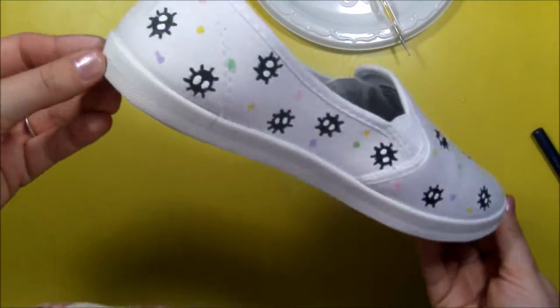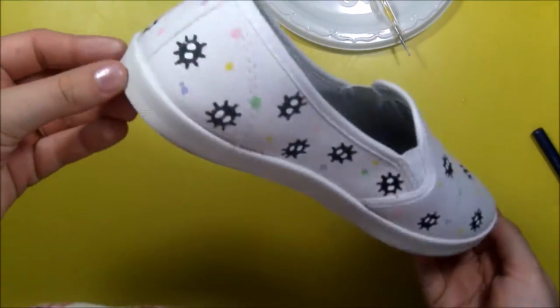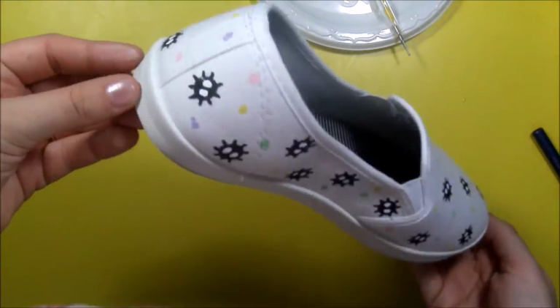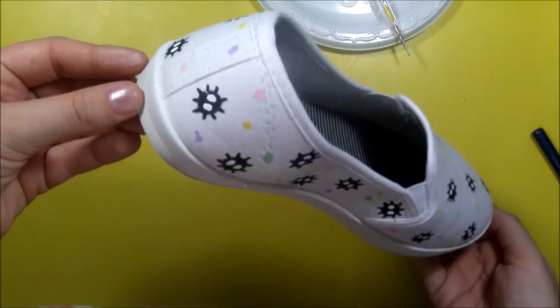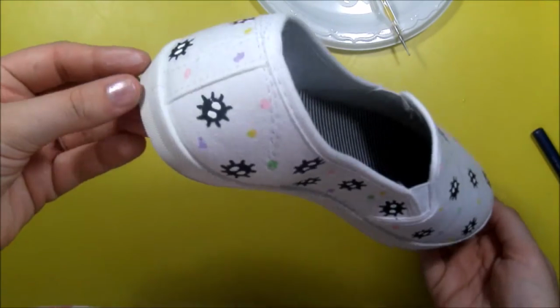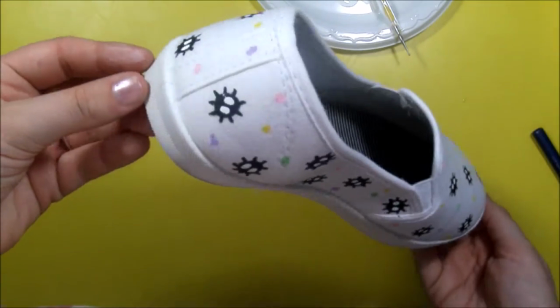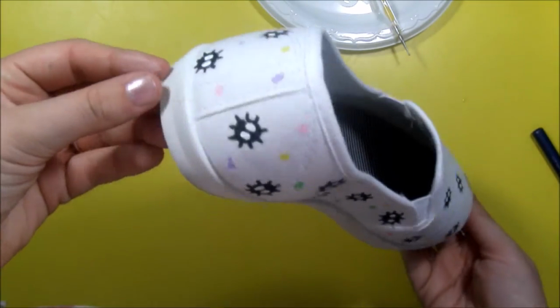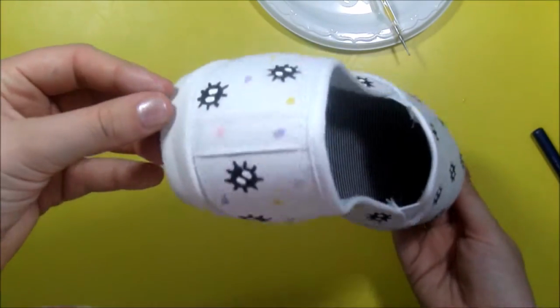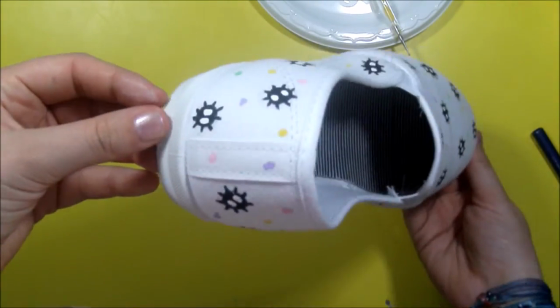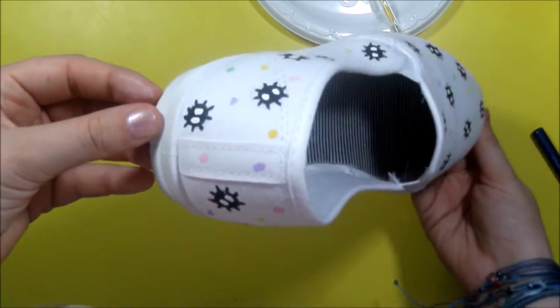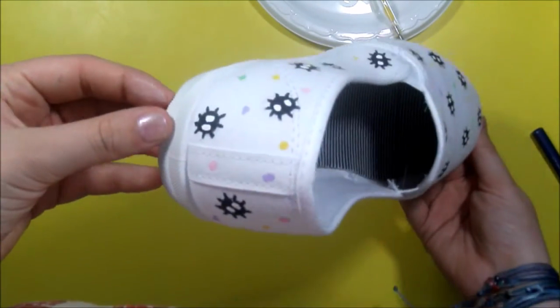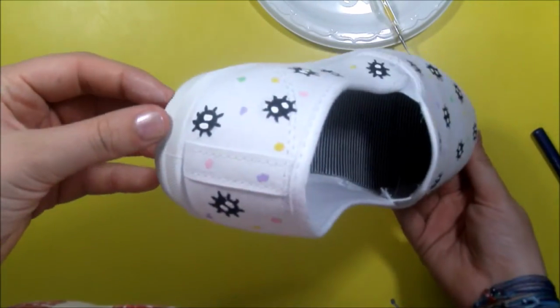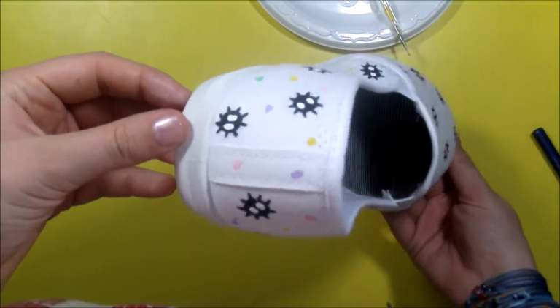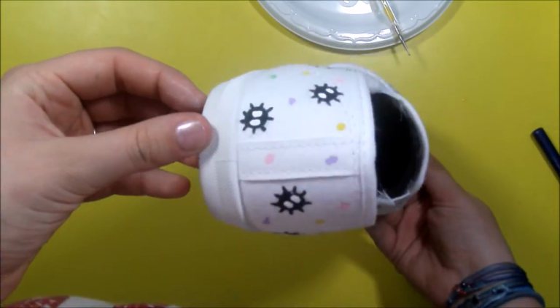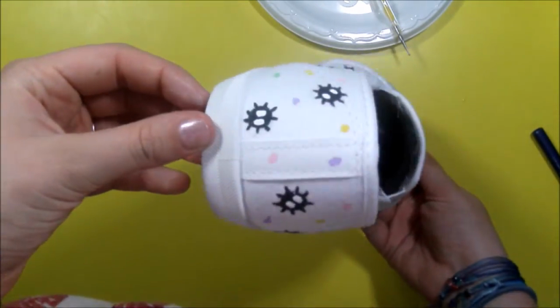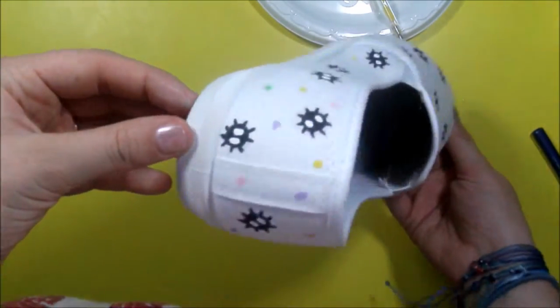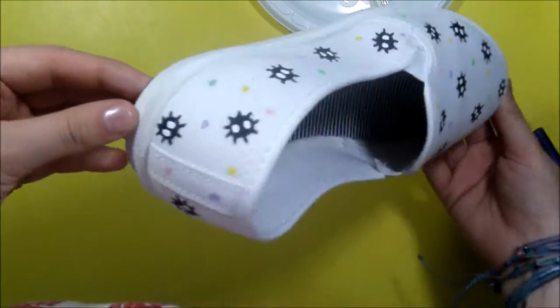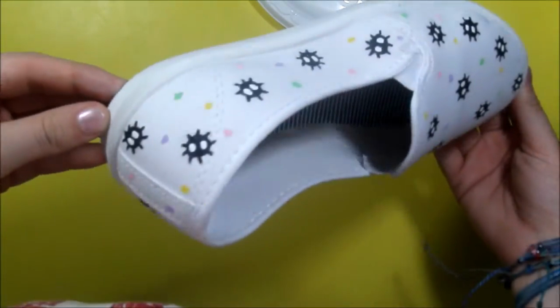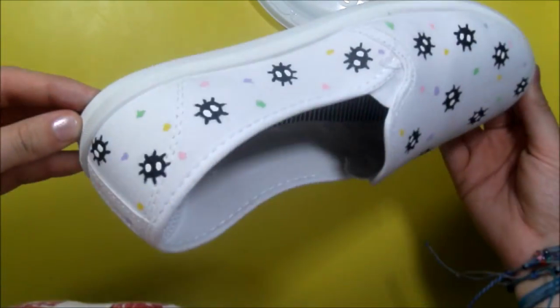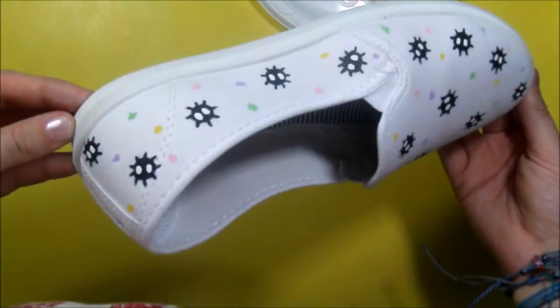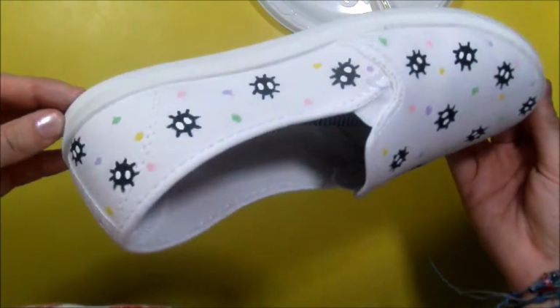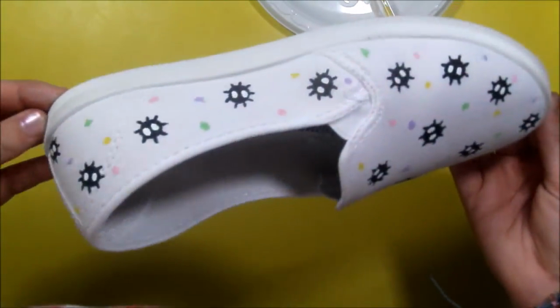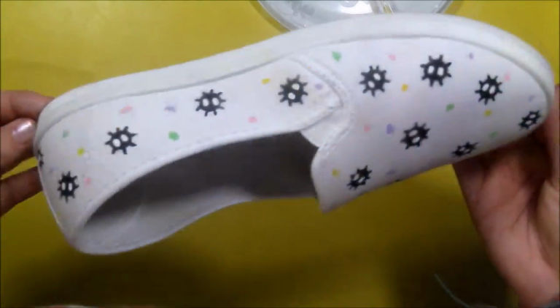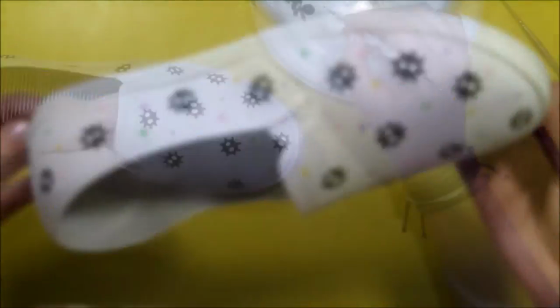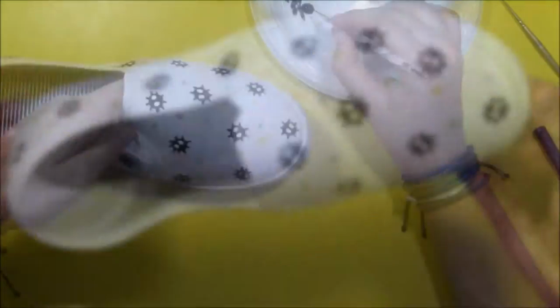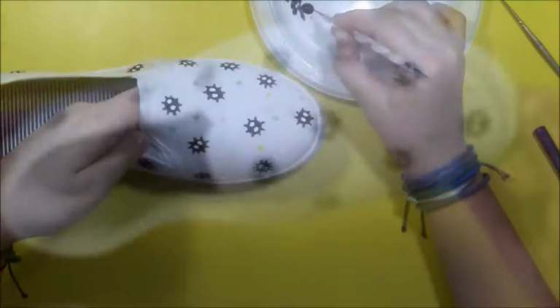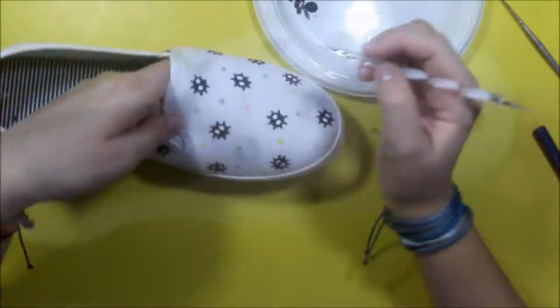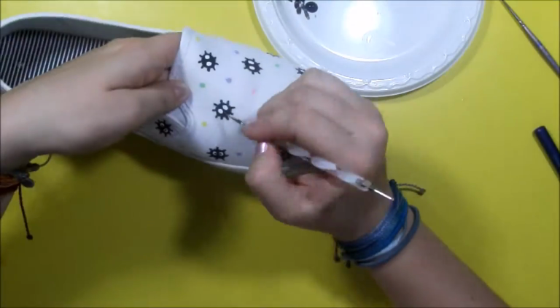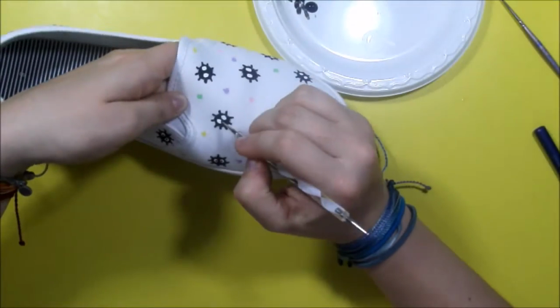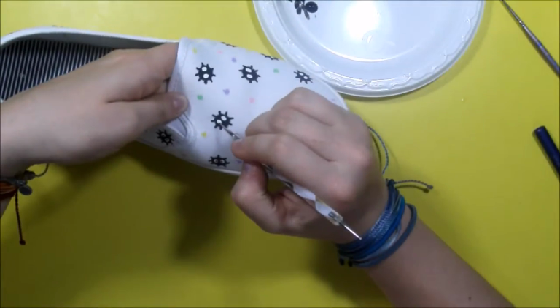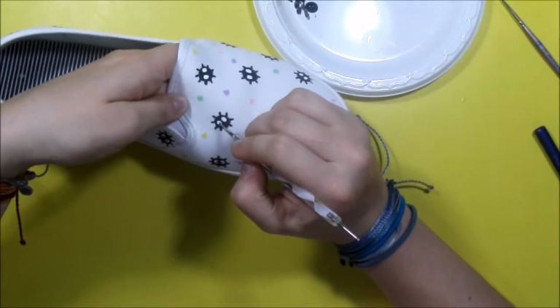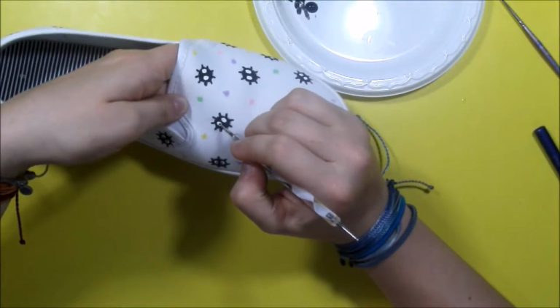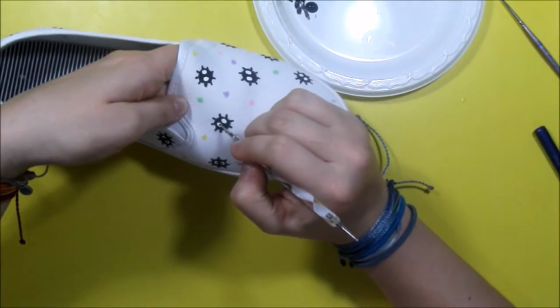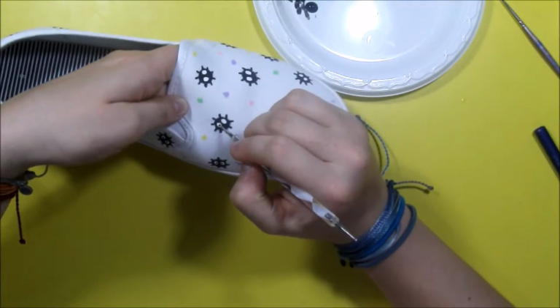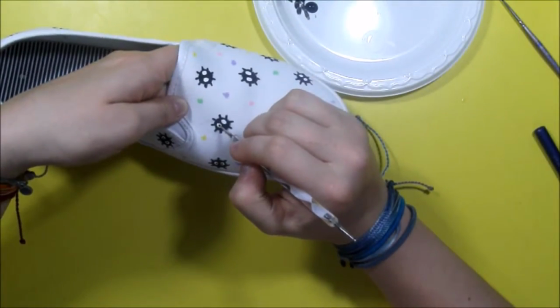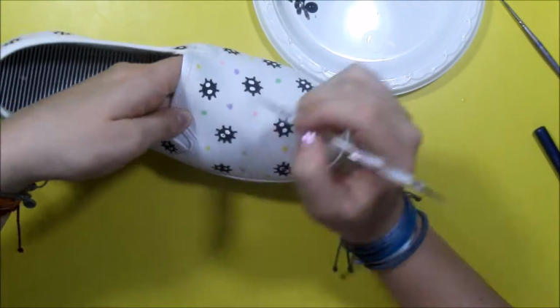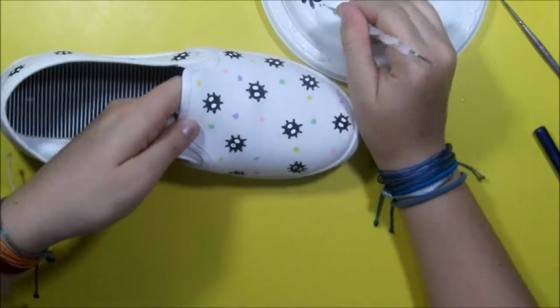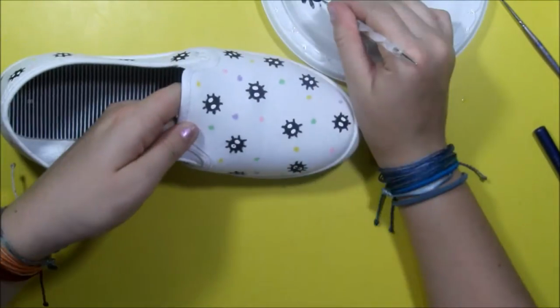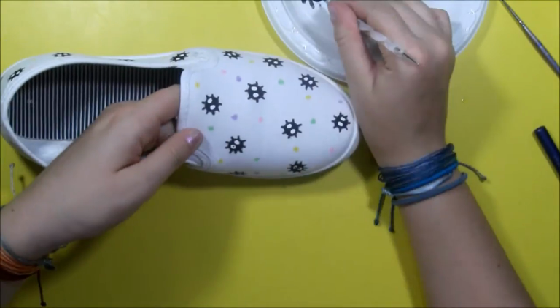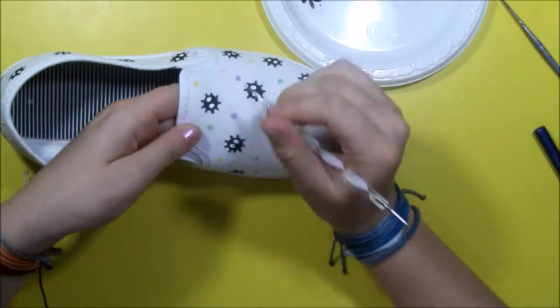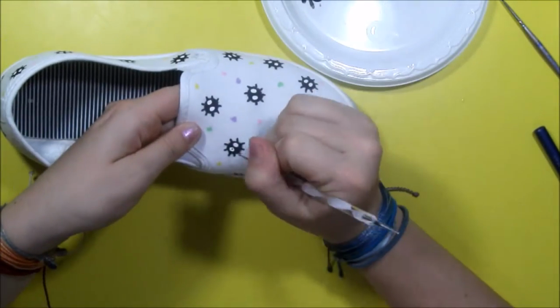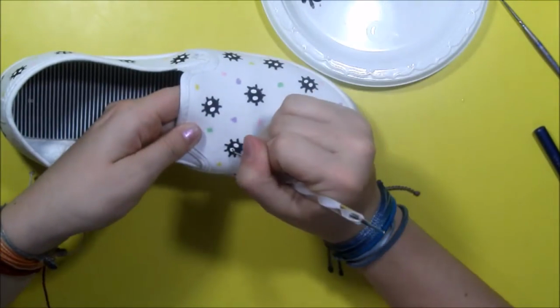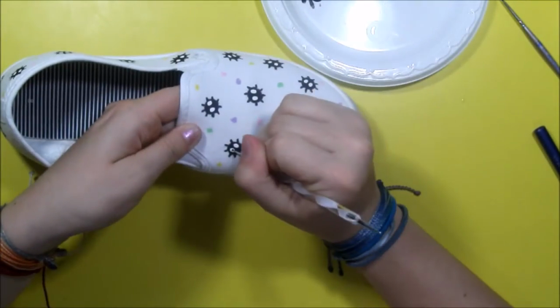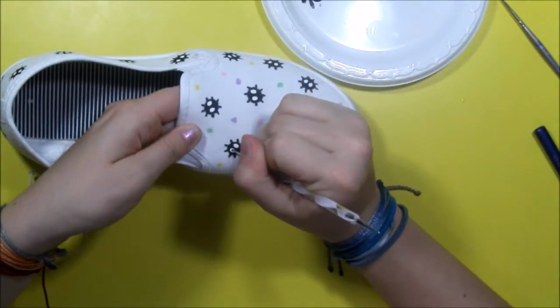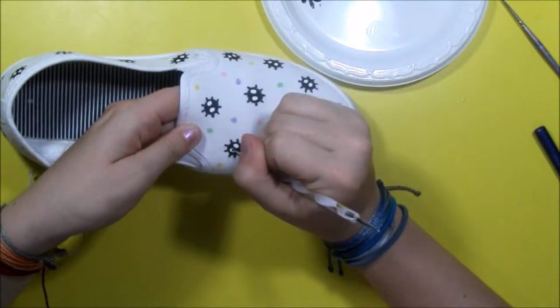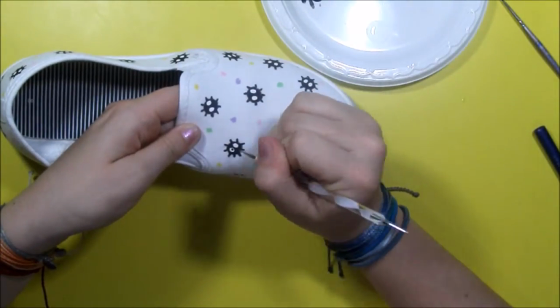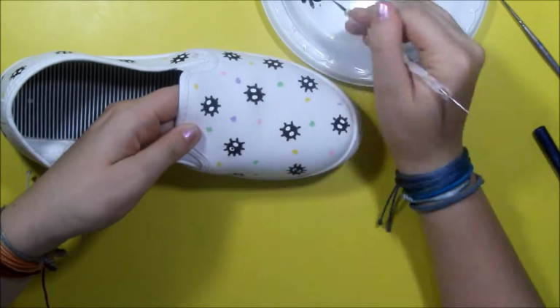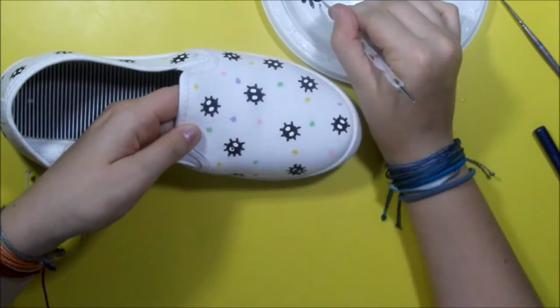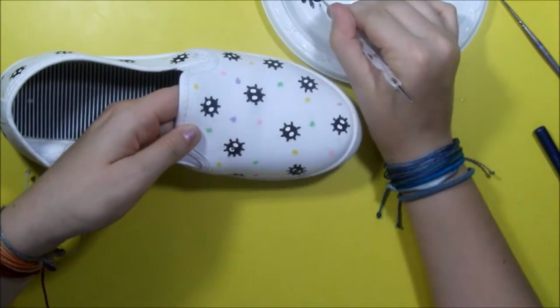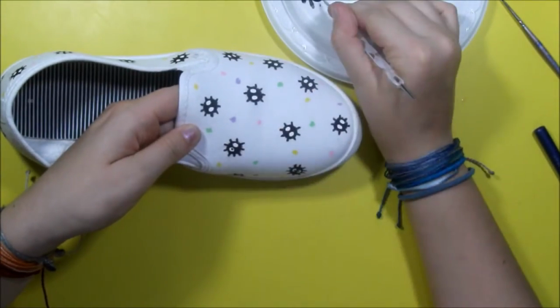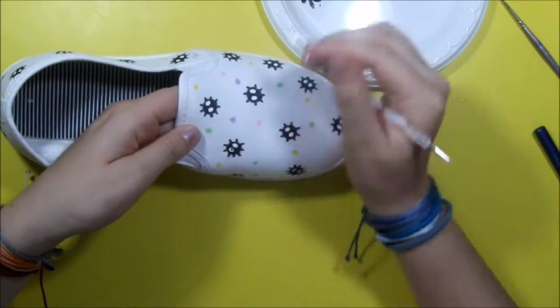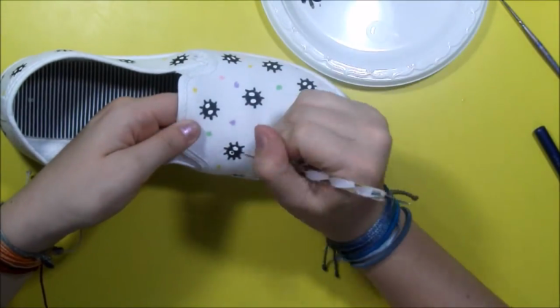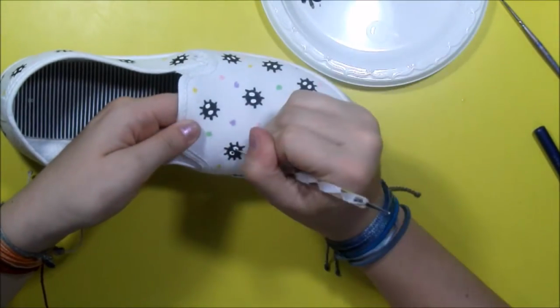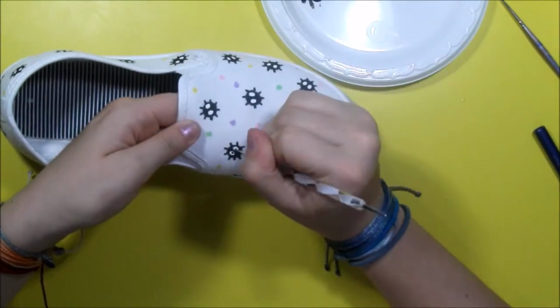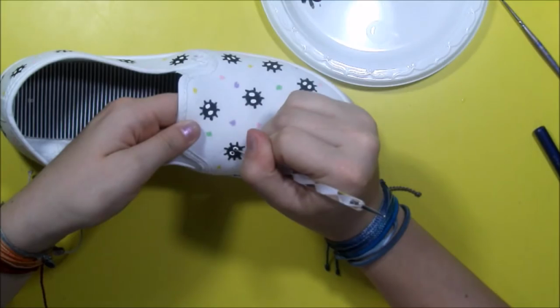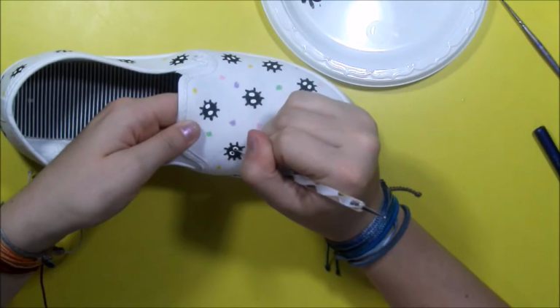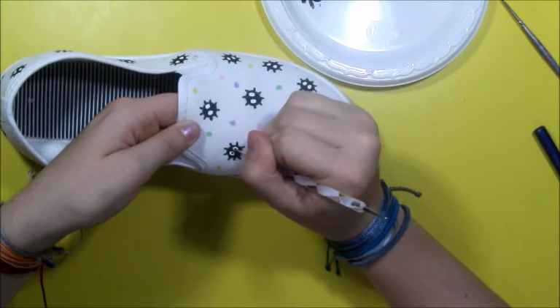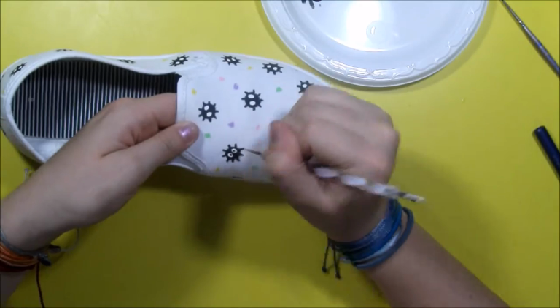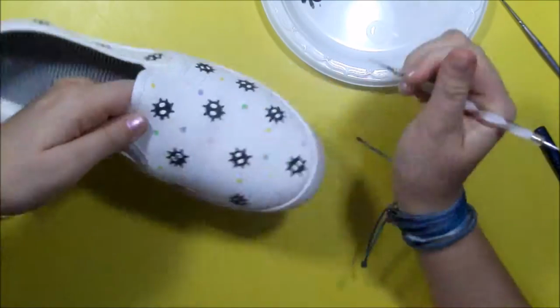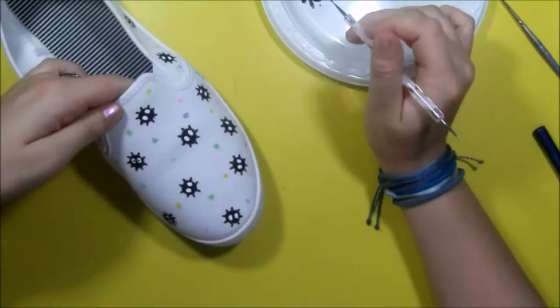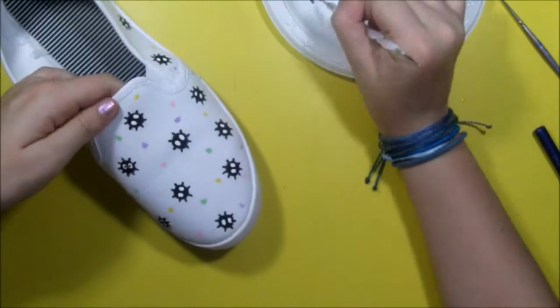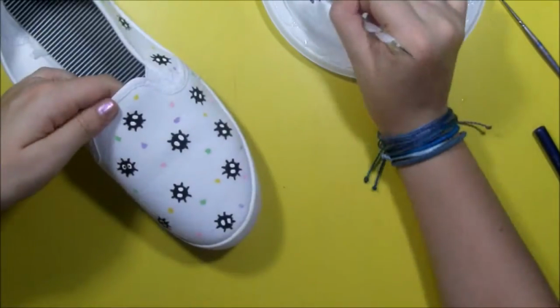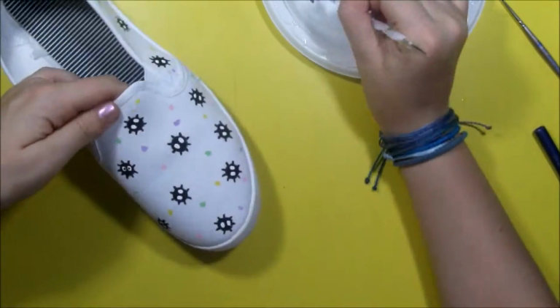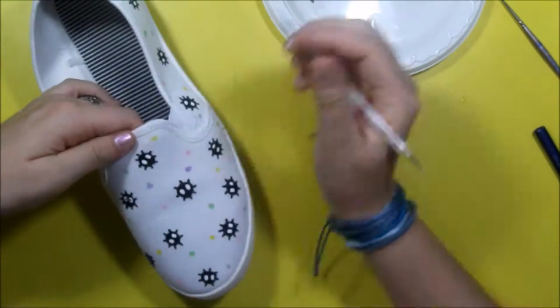And for the last step, now using the black paint again, add in the little pupils to the whites of the eyes.